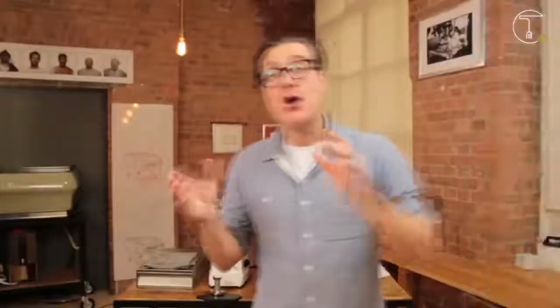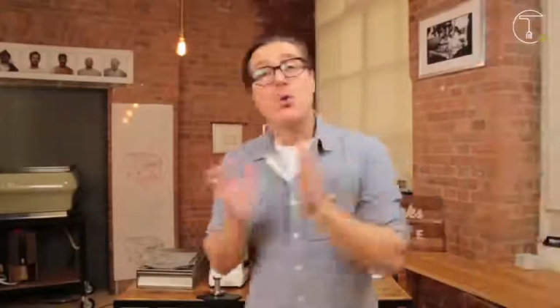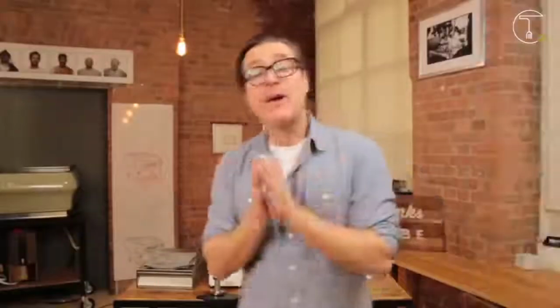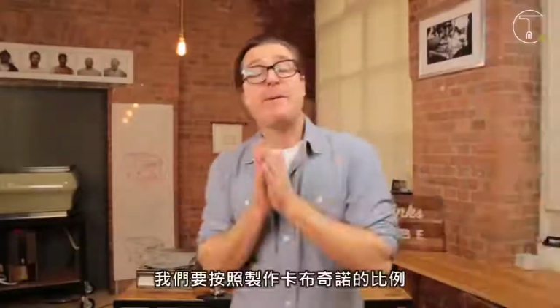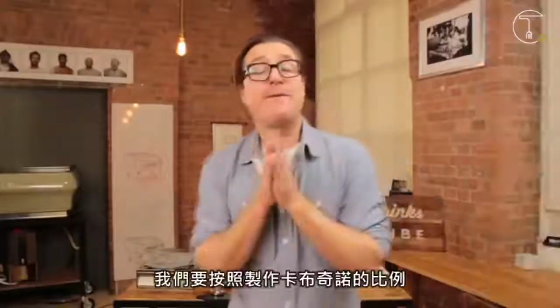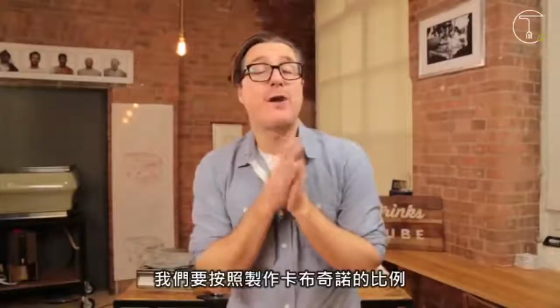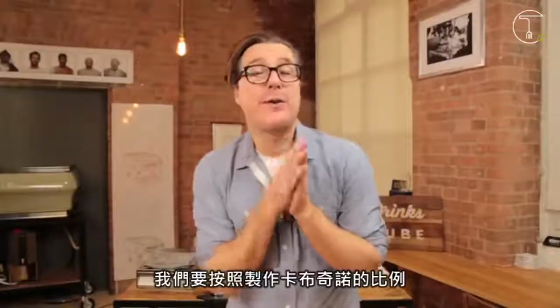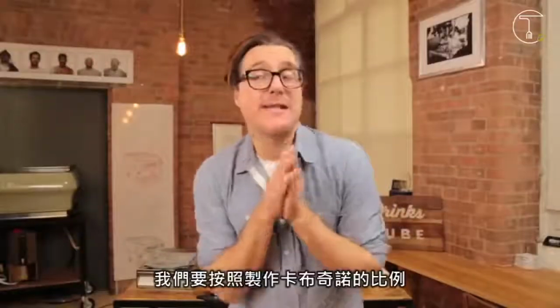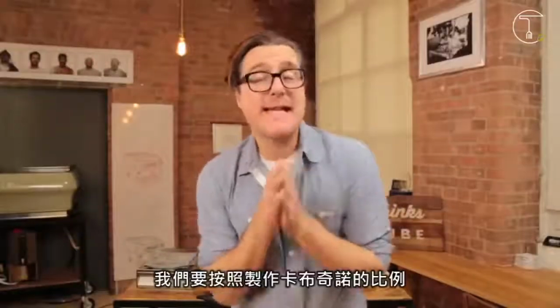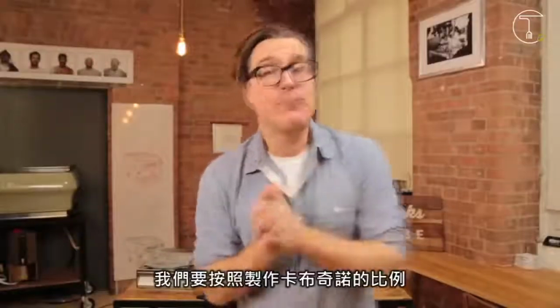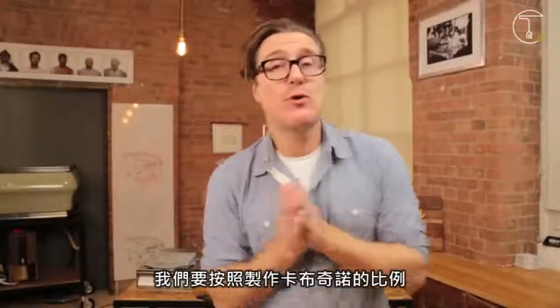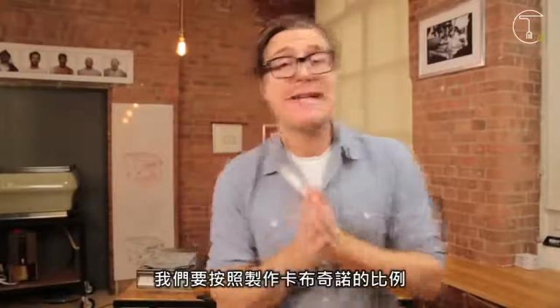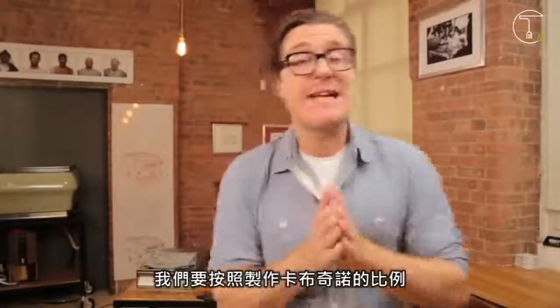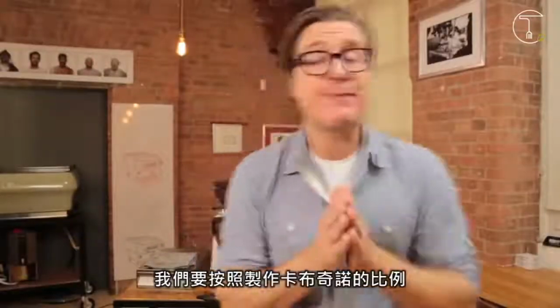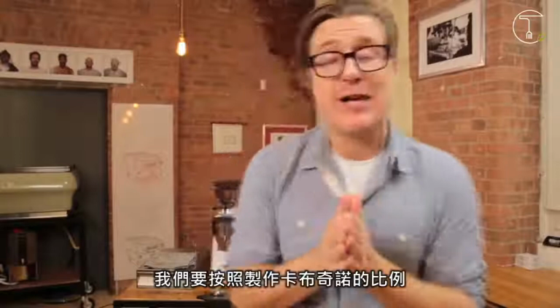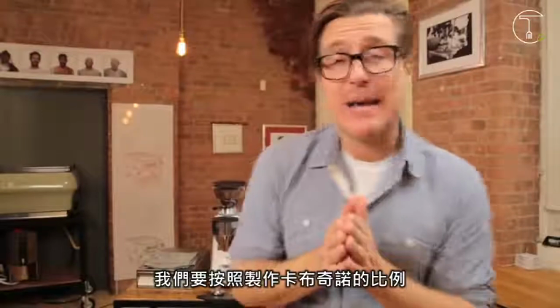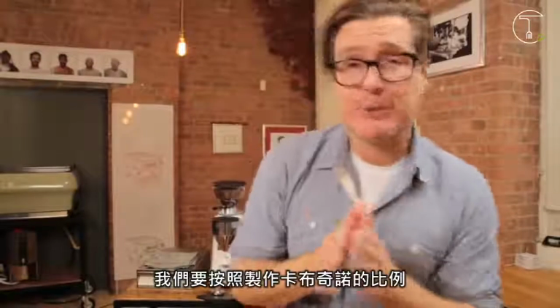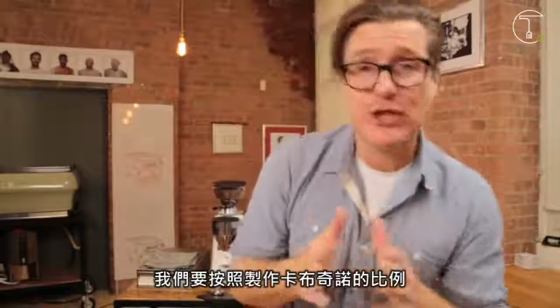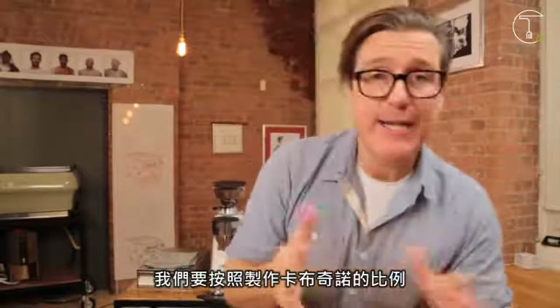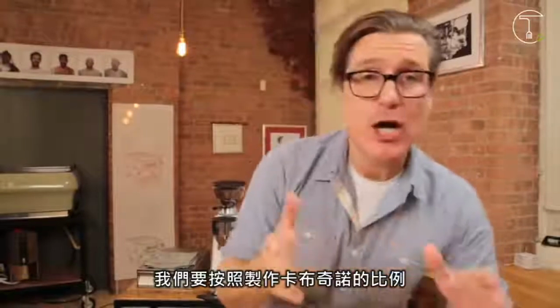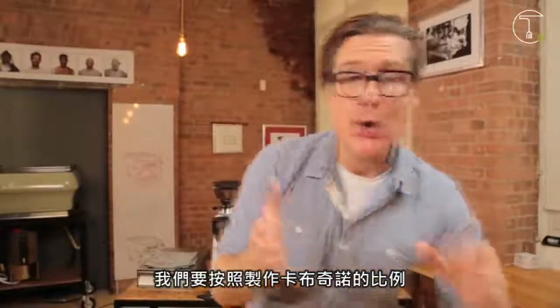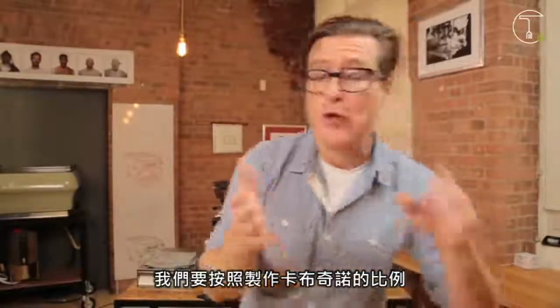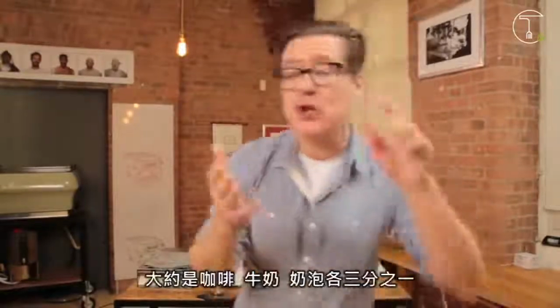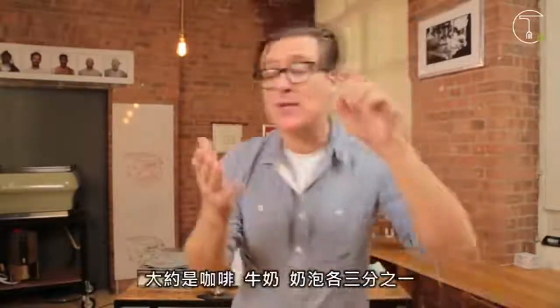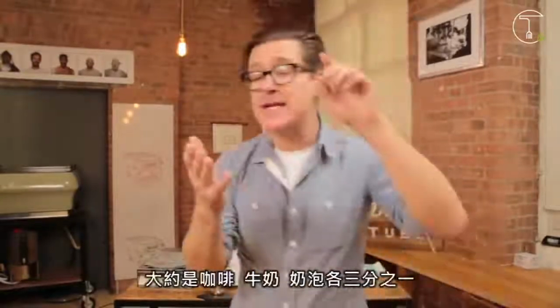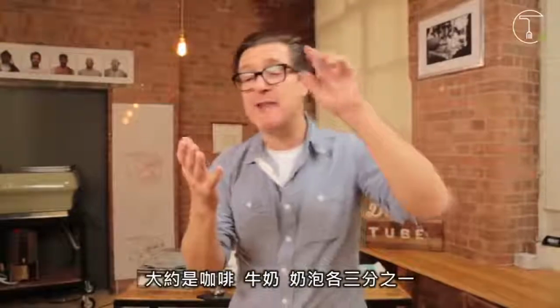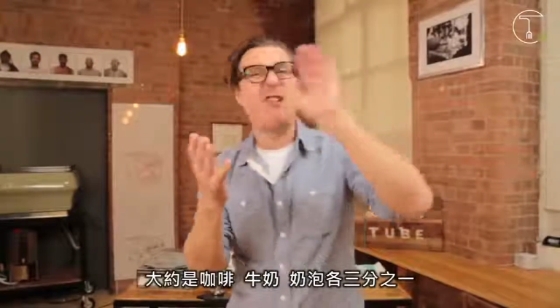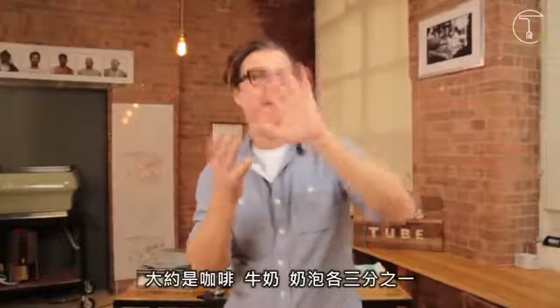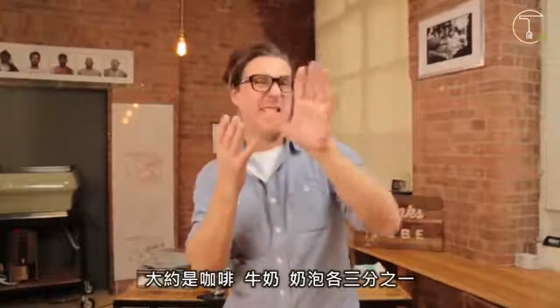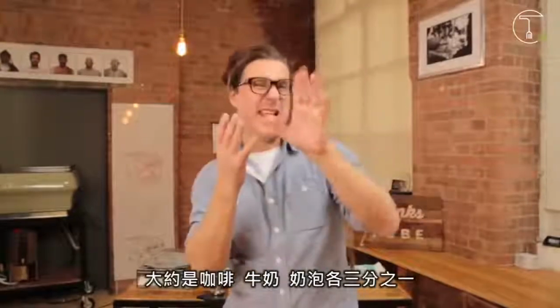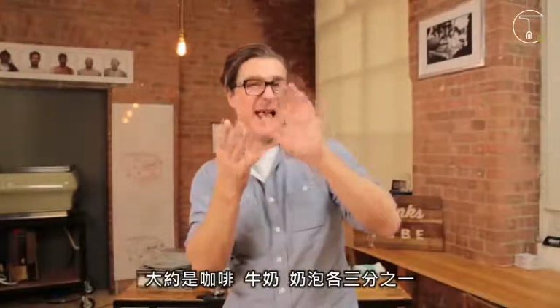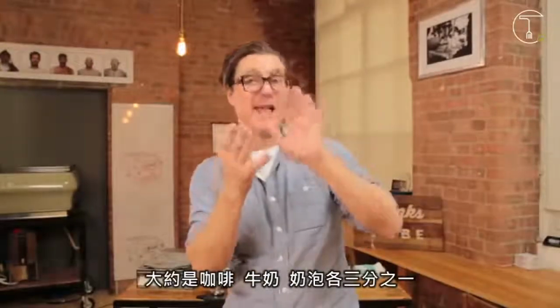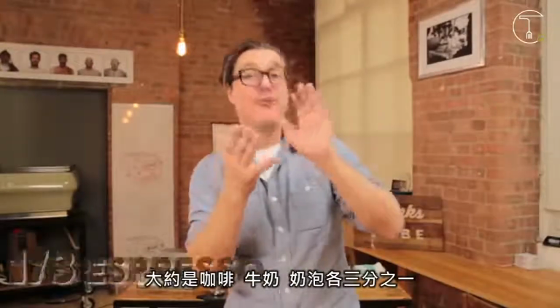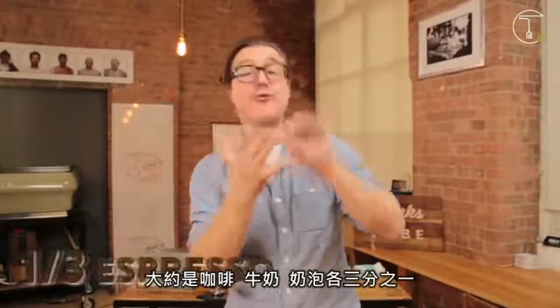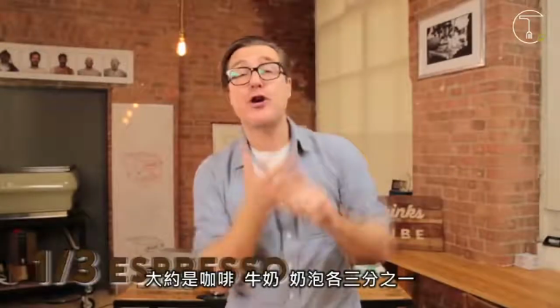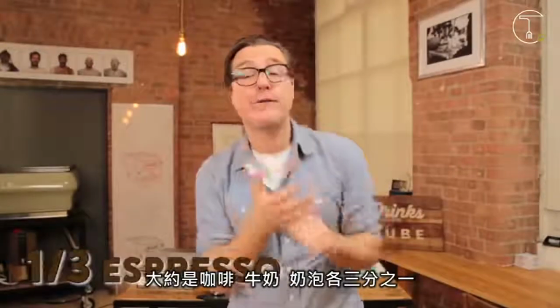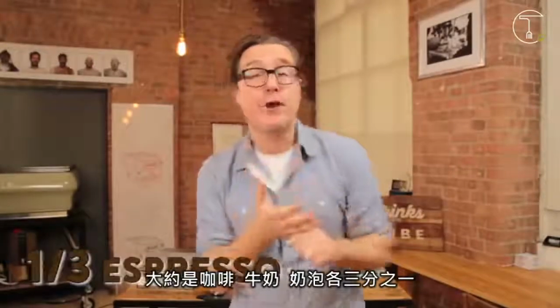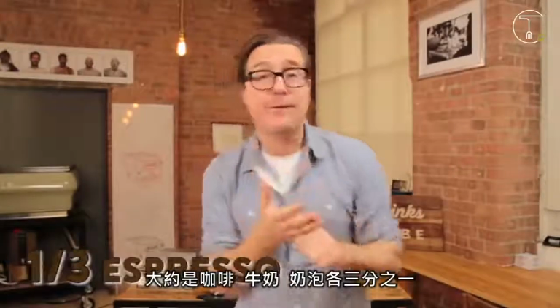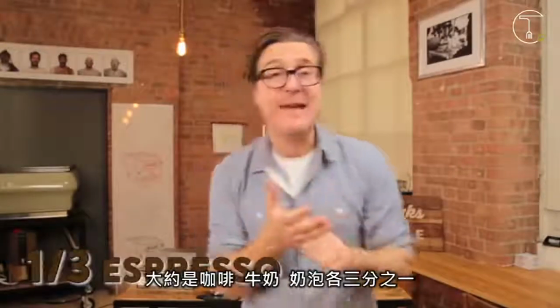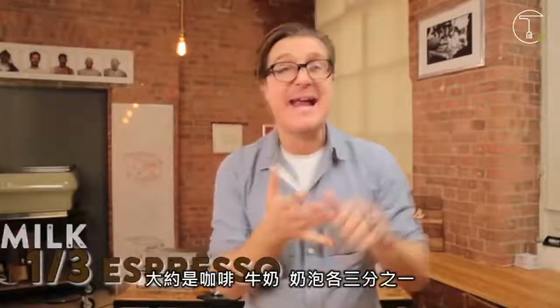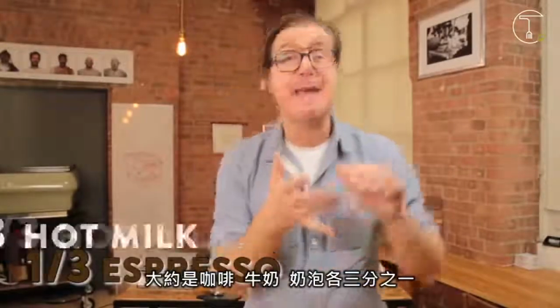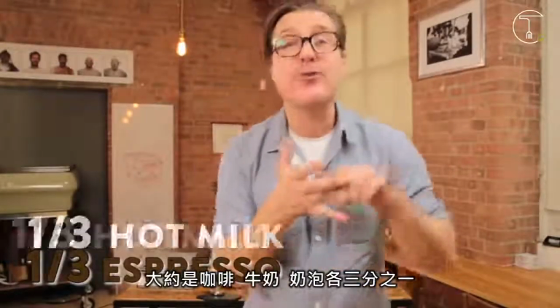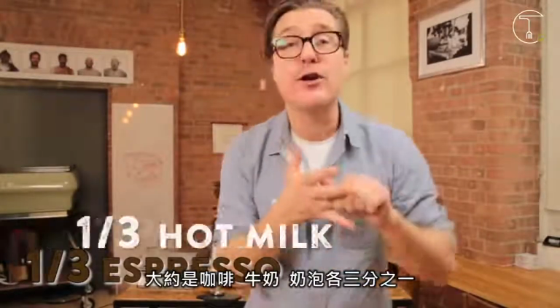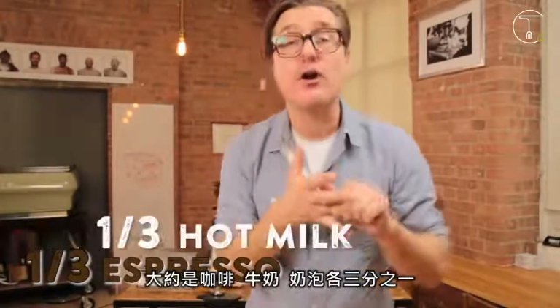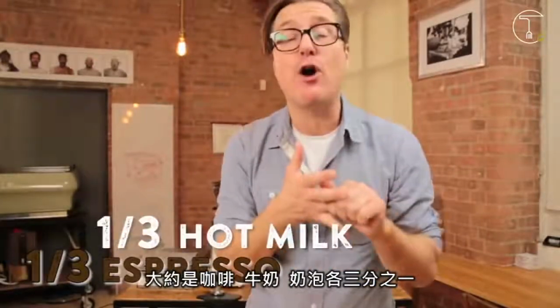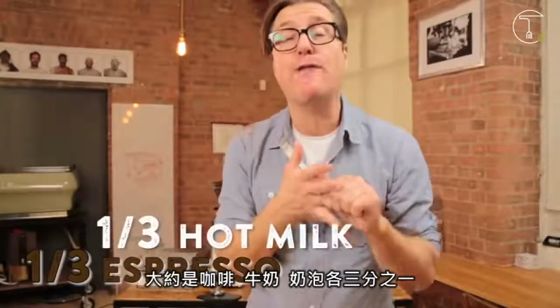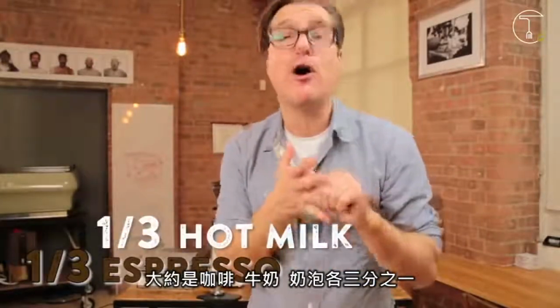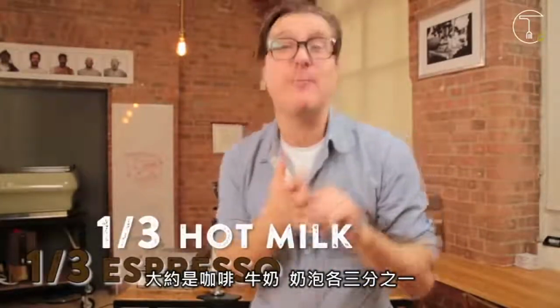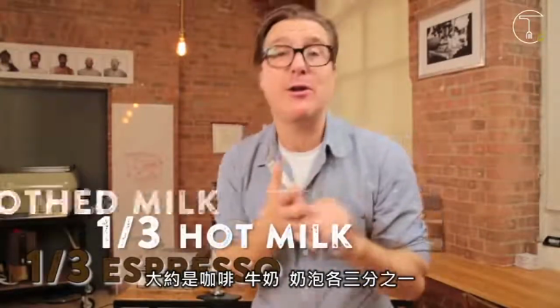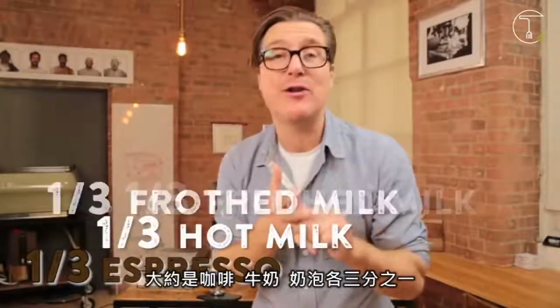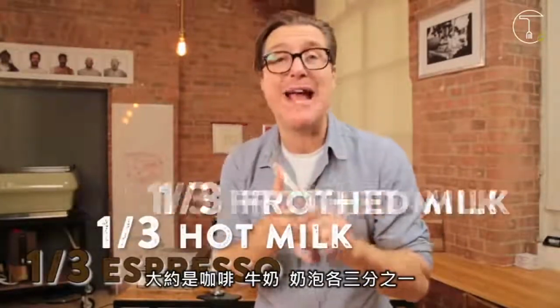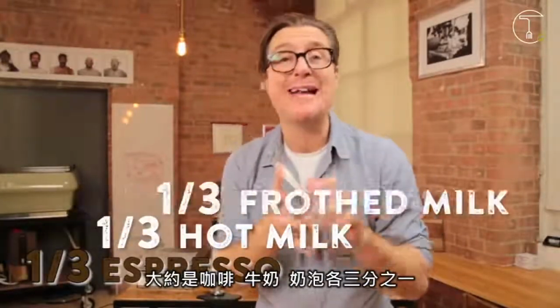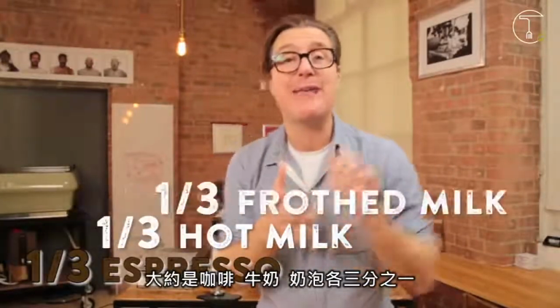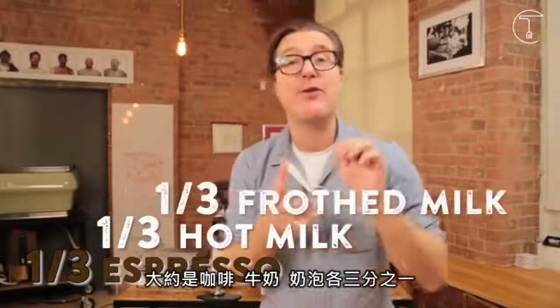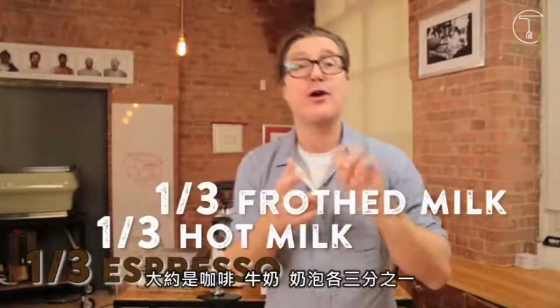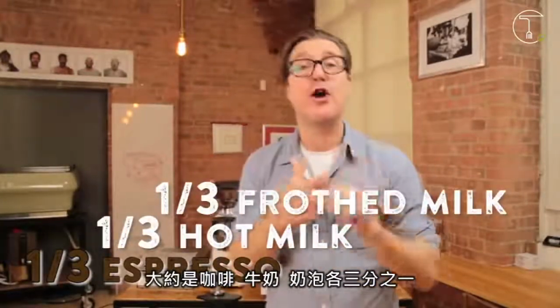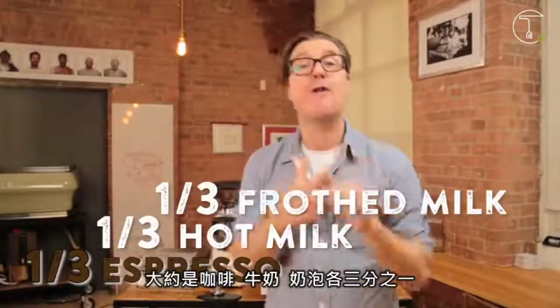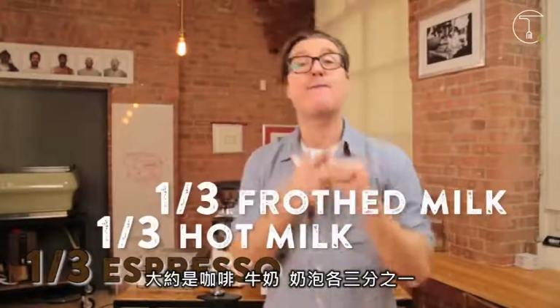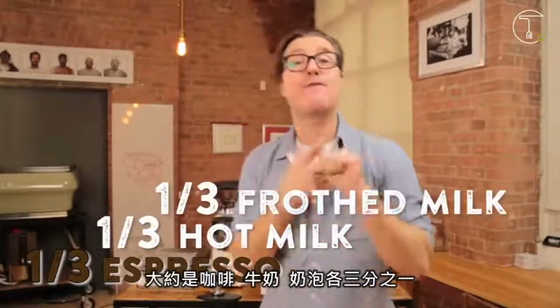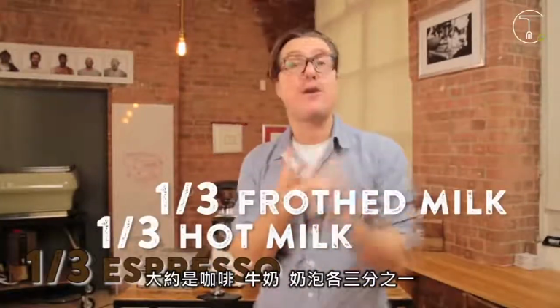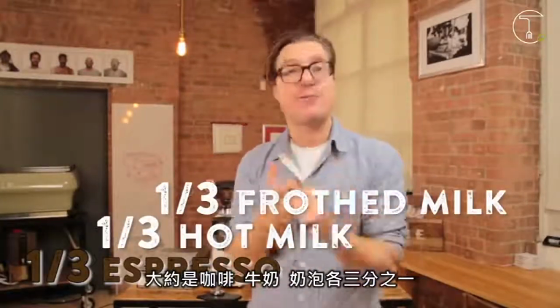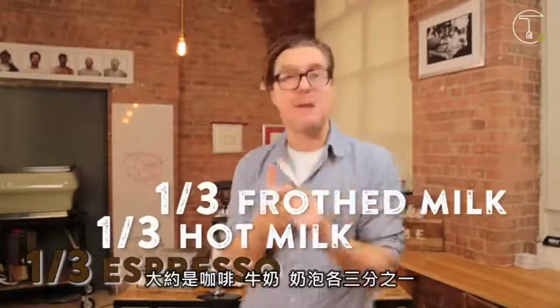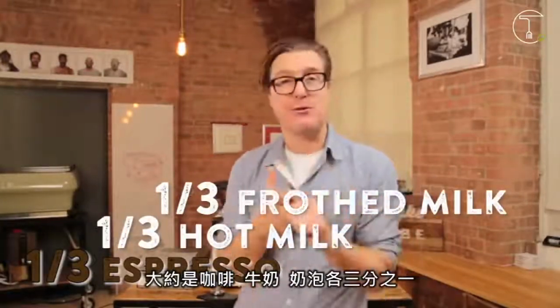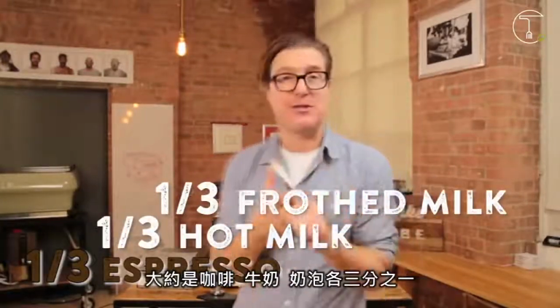We're going to be following the same rules as per a cappuccino, using roughly a third of coffee, a third of hot milk, and a third of froth milk.